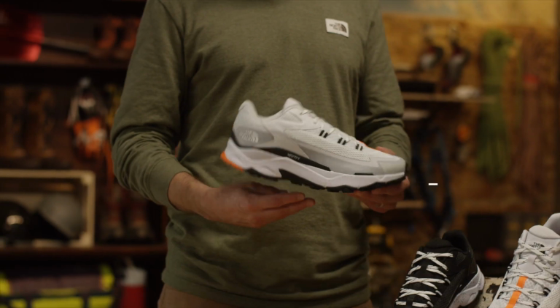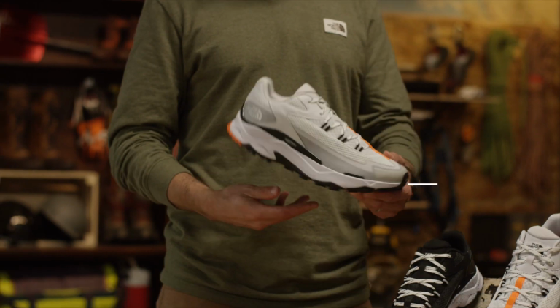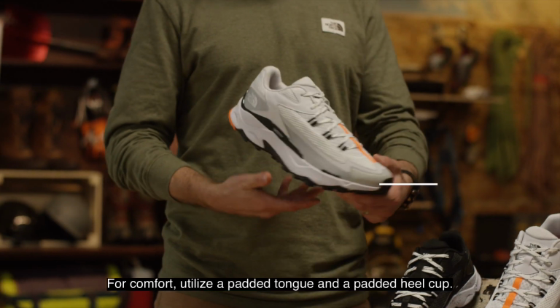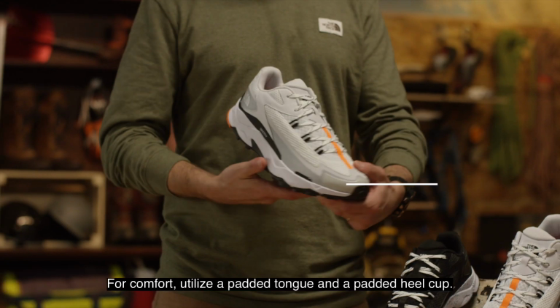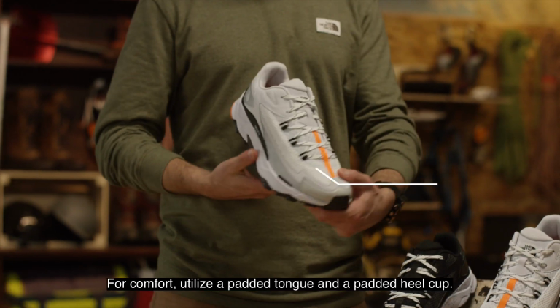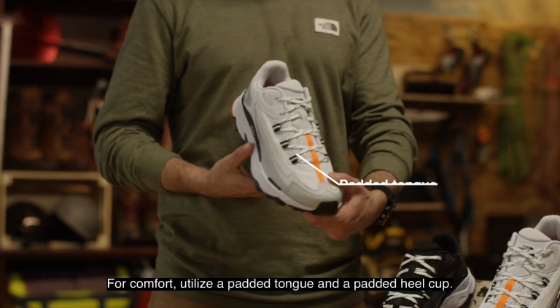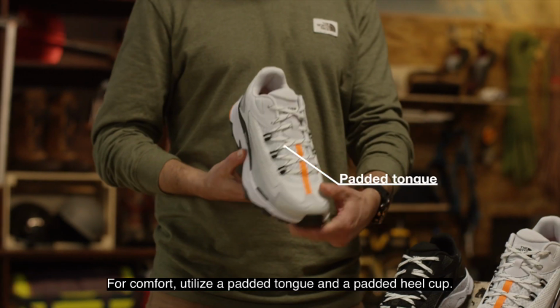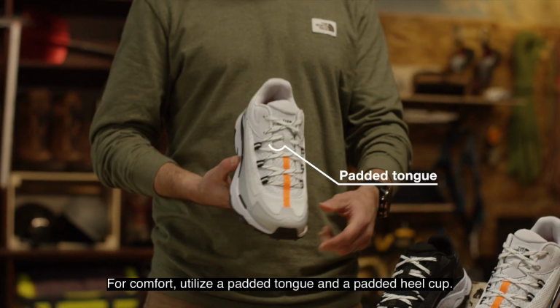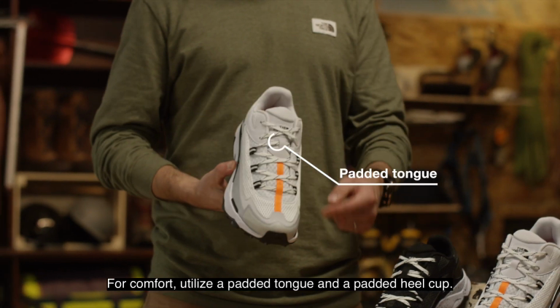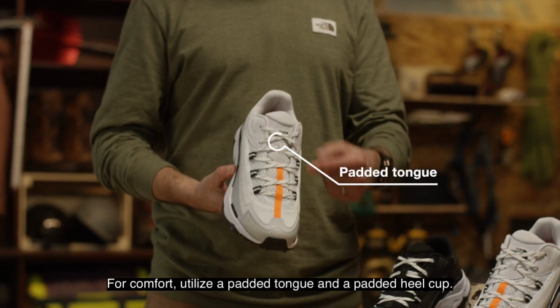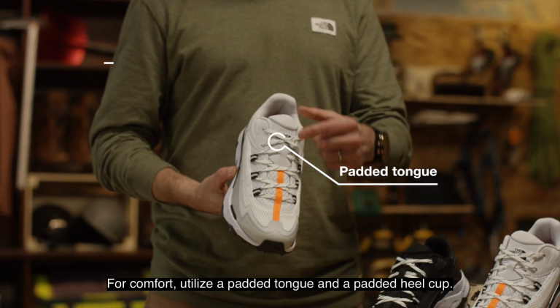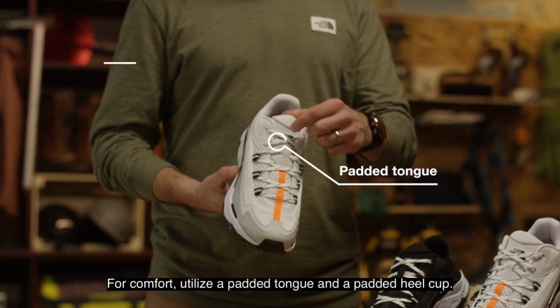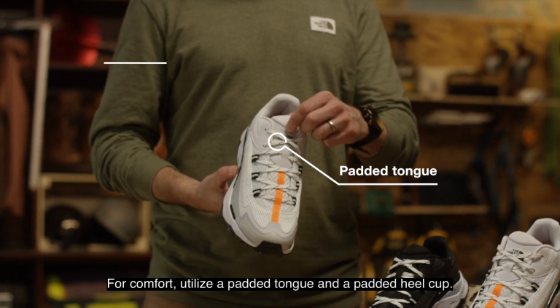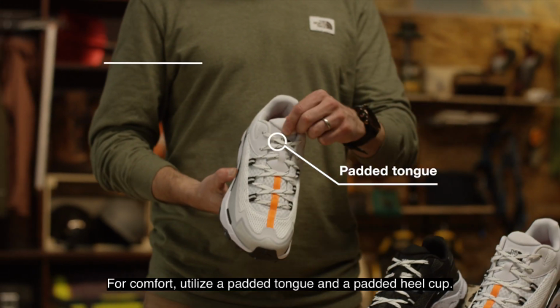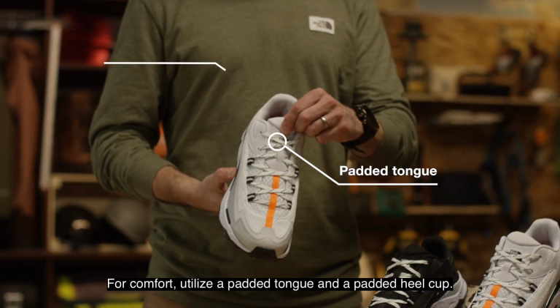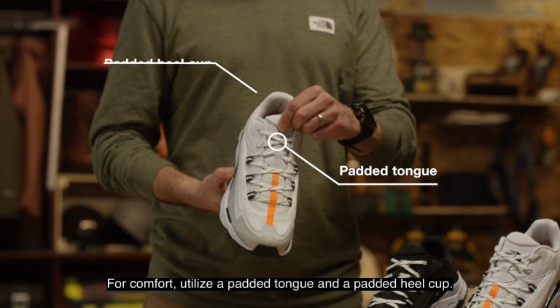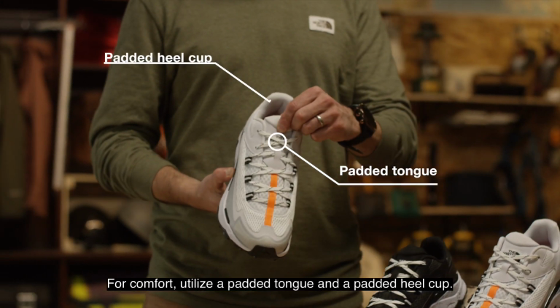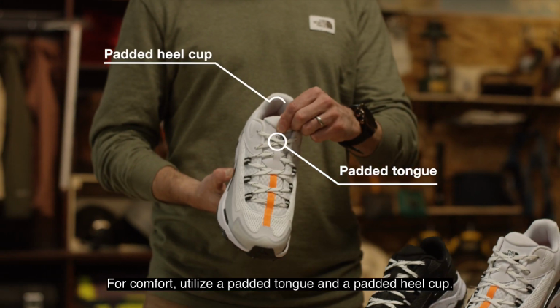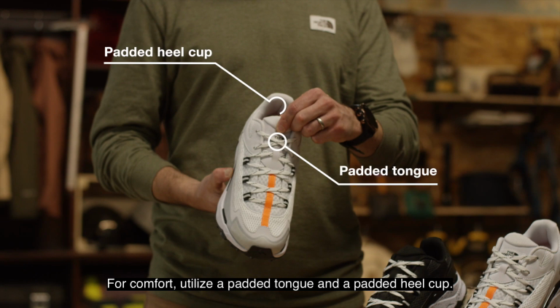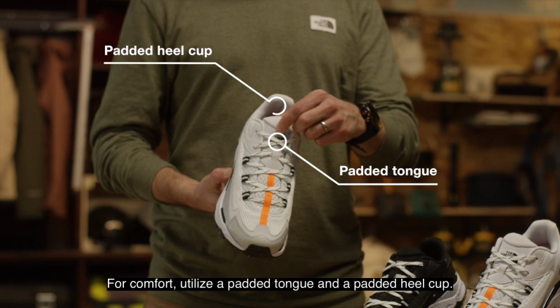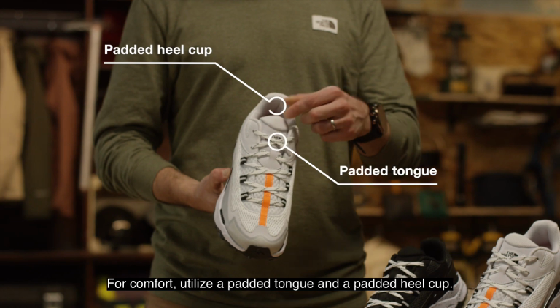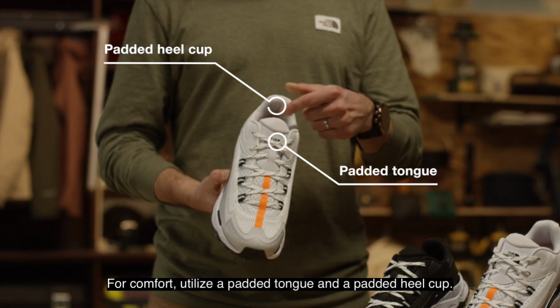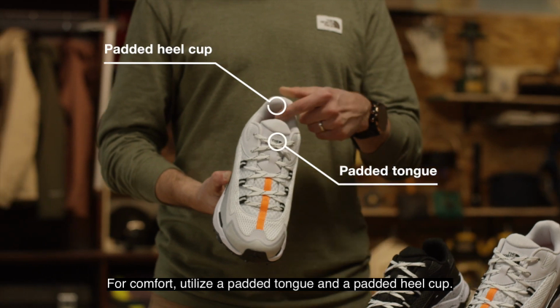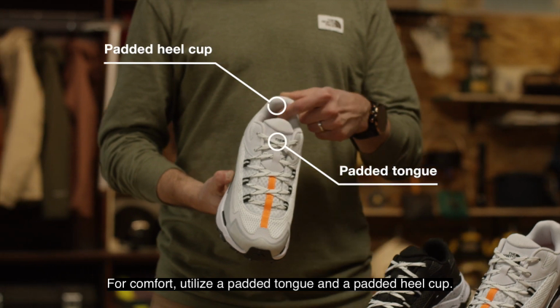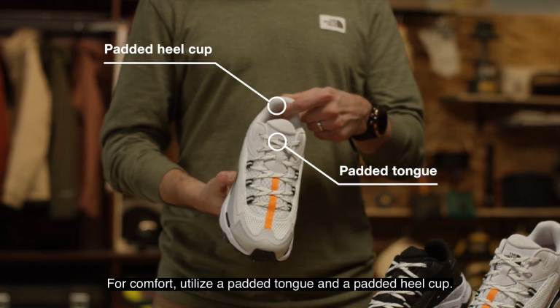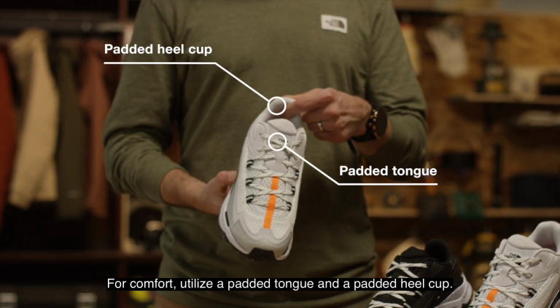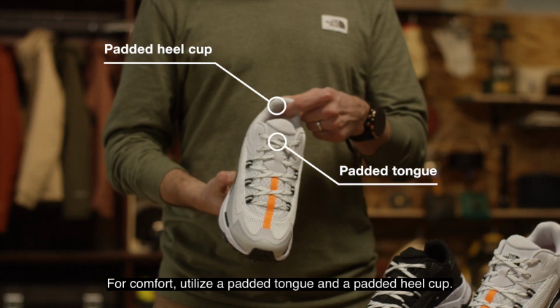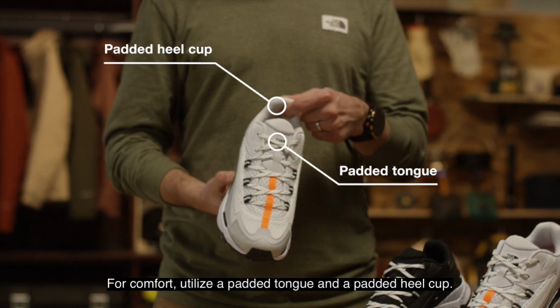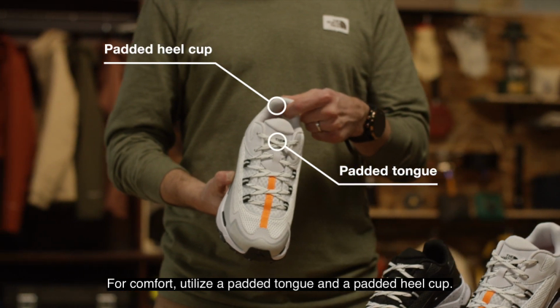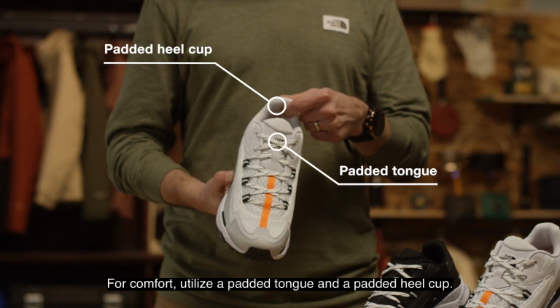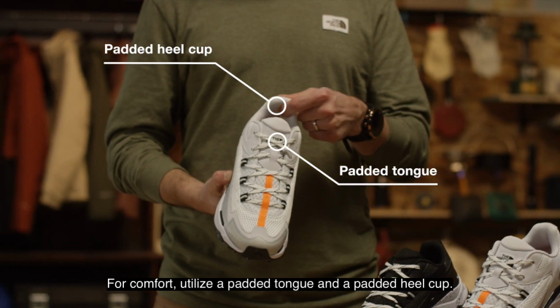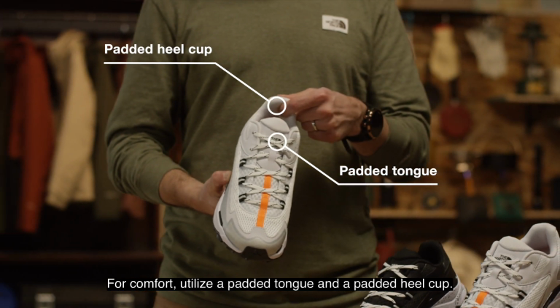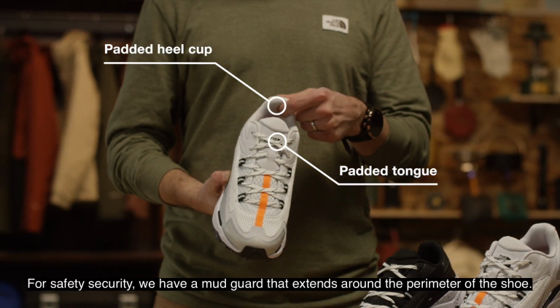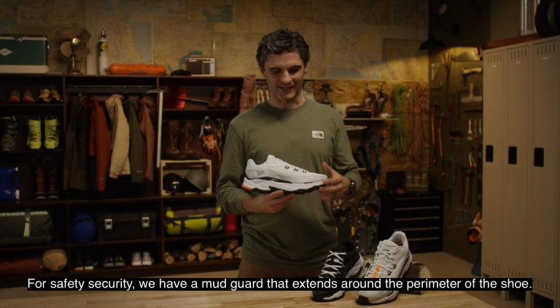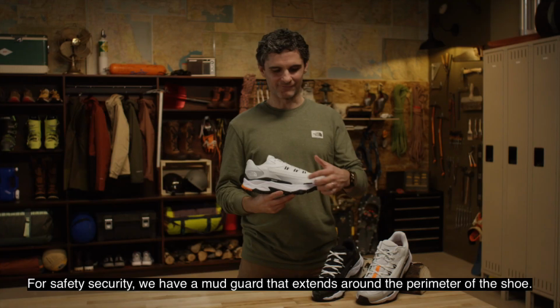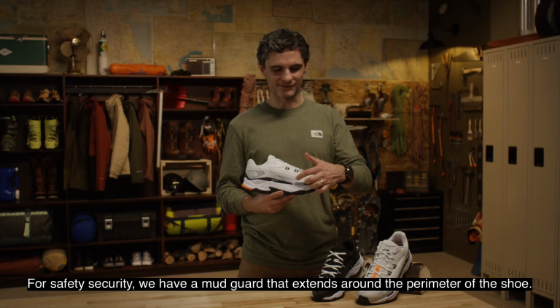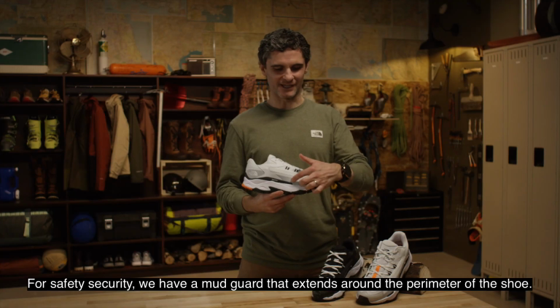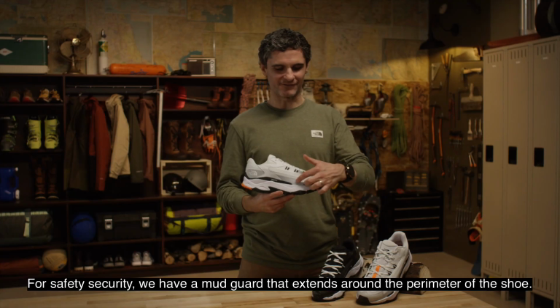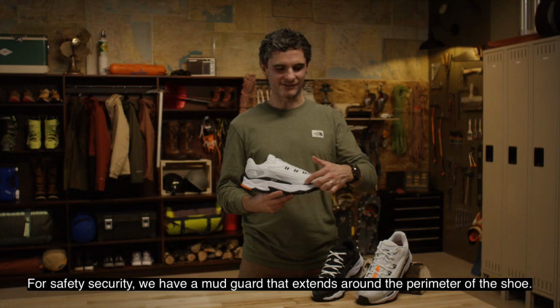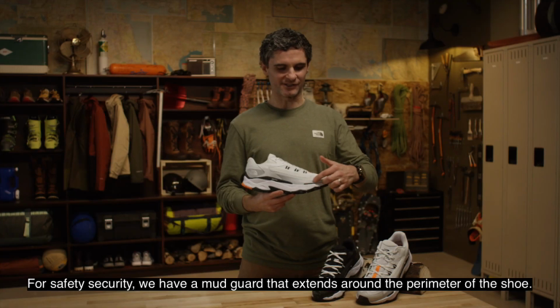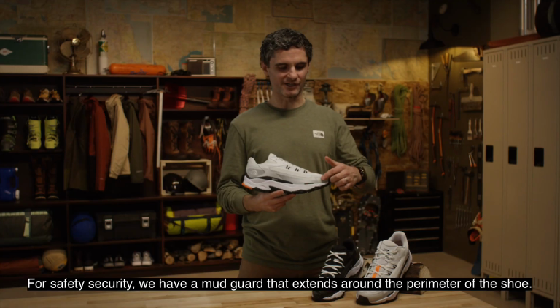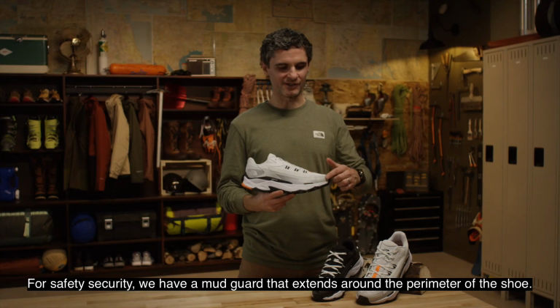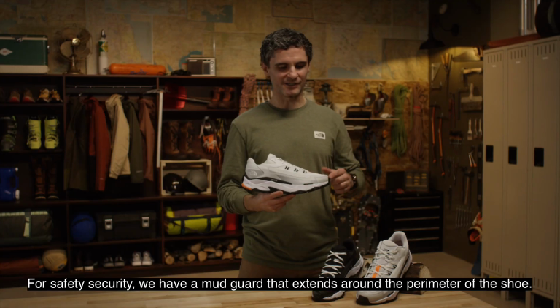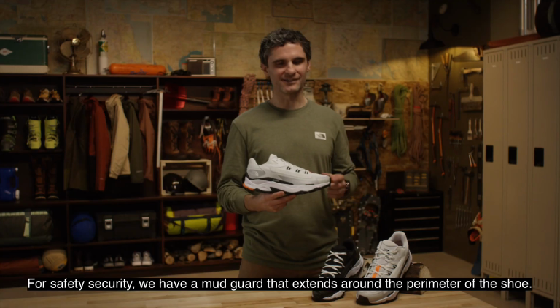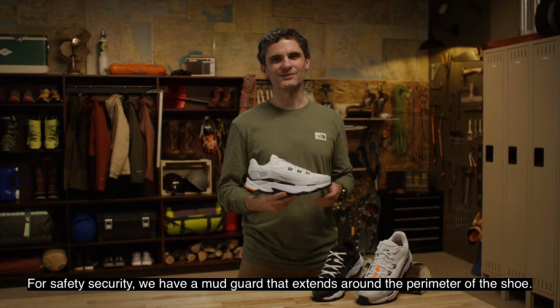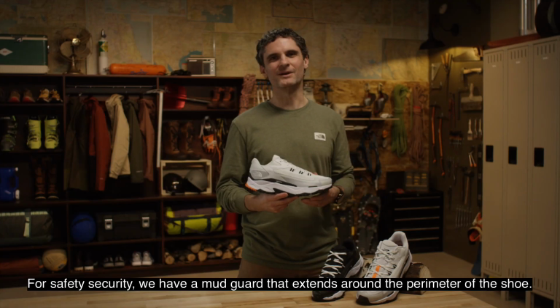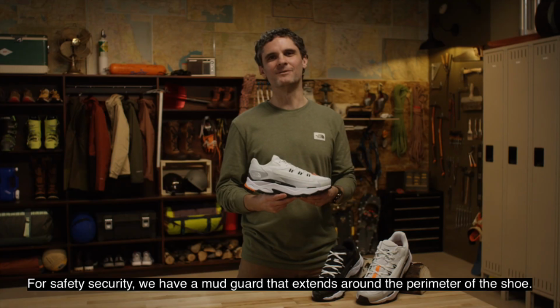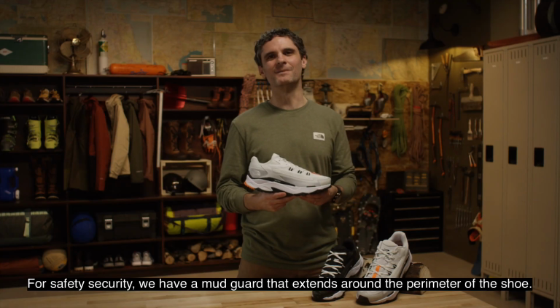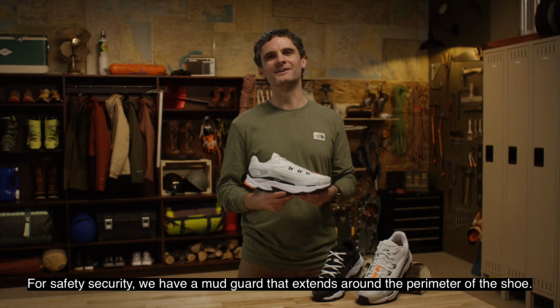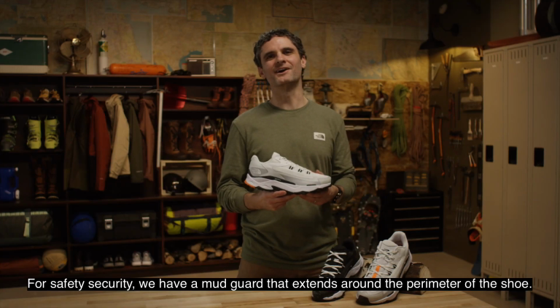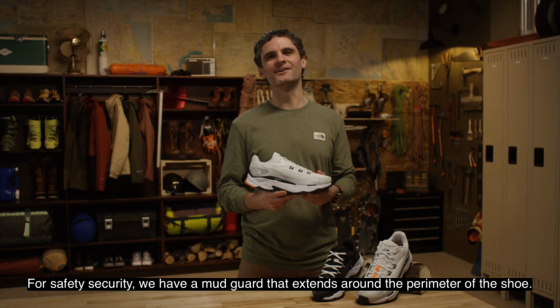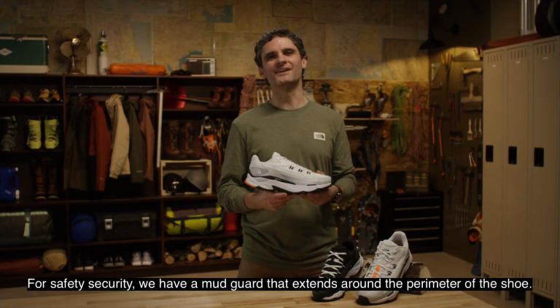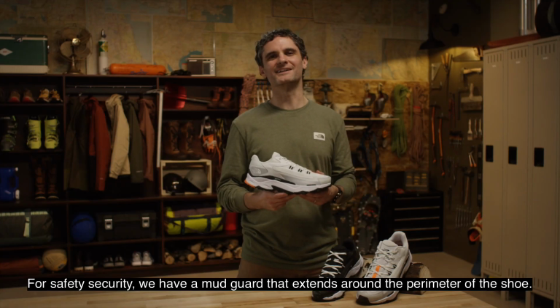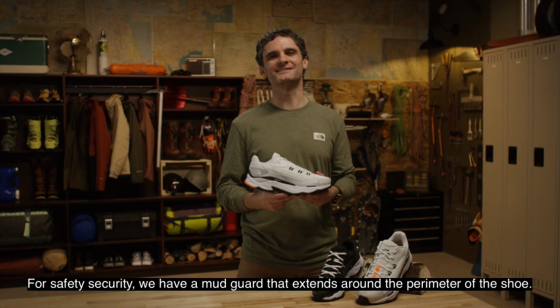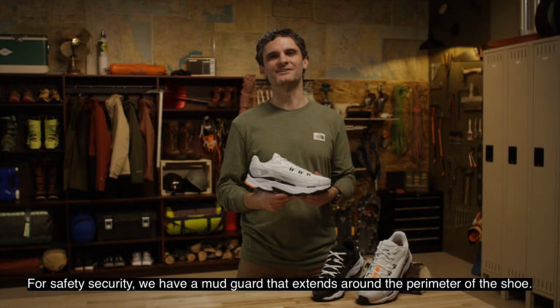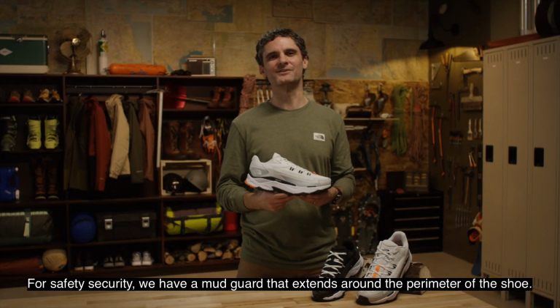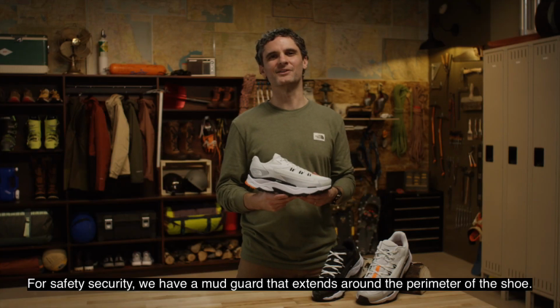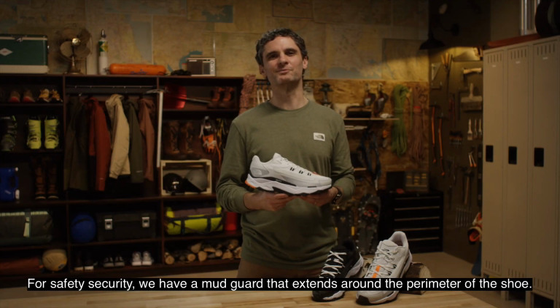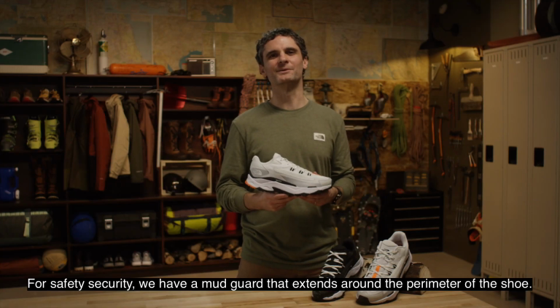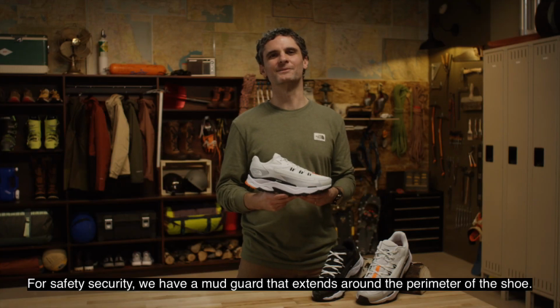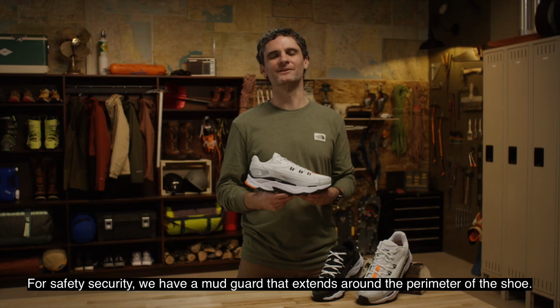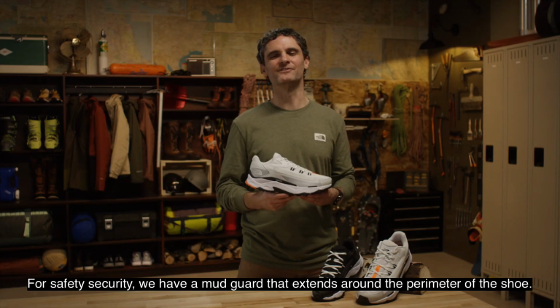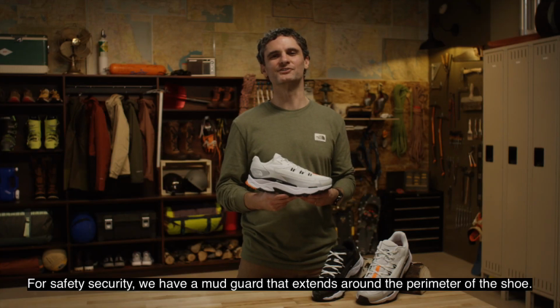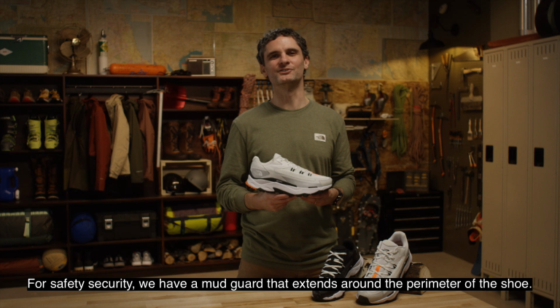For comfort, we utilize a padded tongue and a padded heel cup. And for safety and security, we have a mudguard that extends around the perimeter of the shoe.